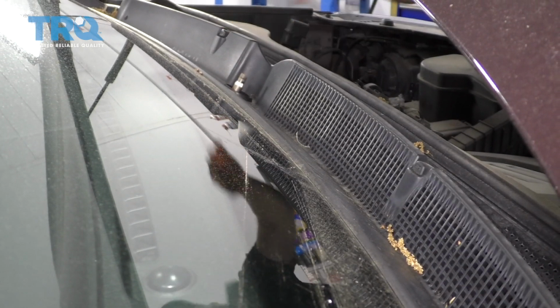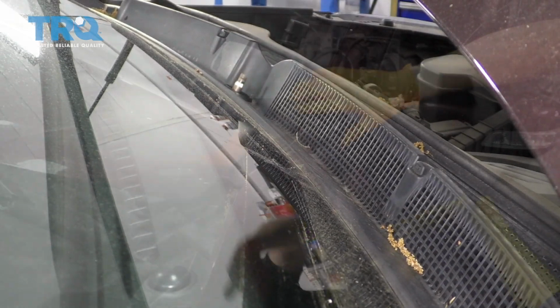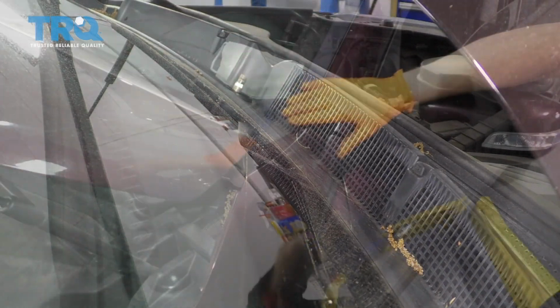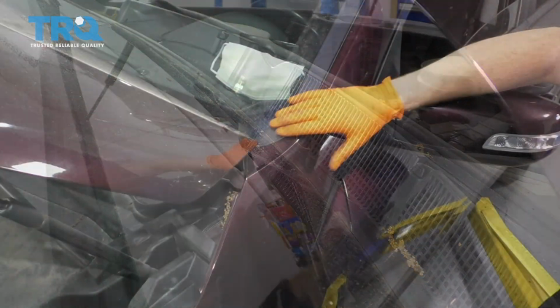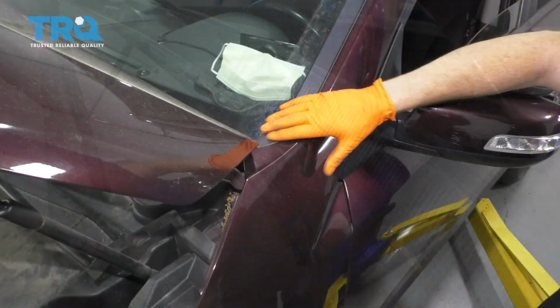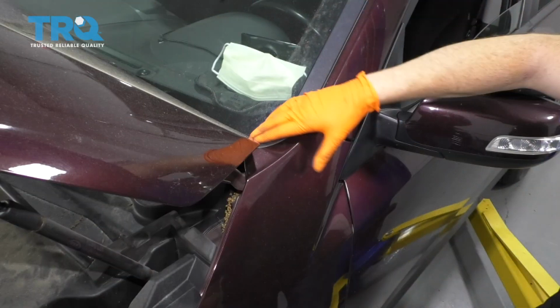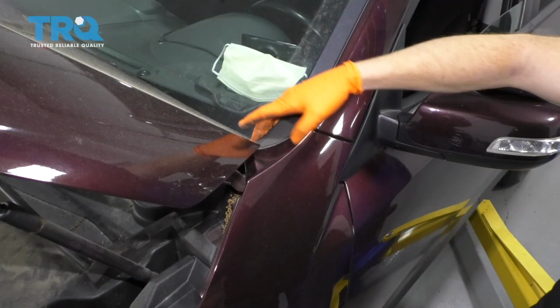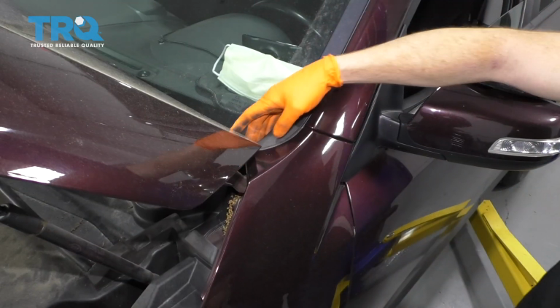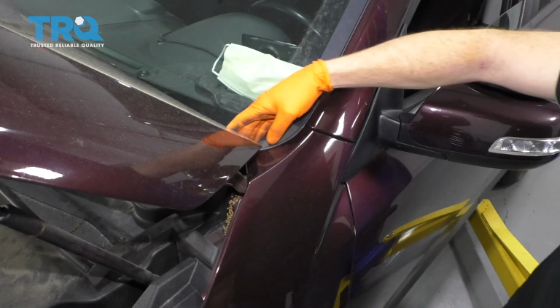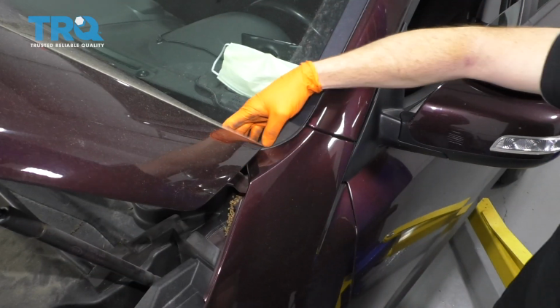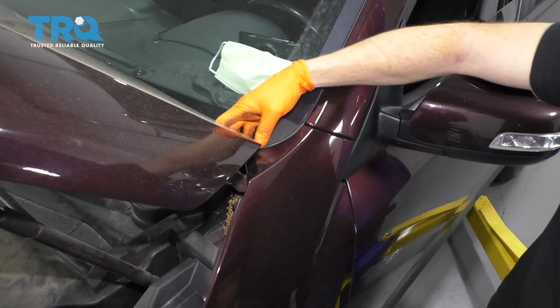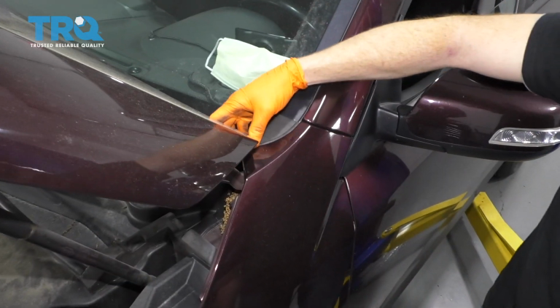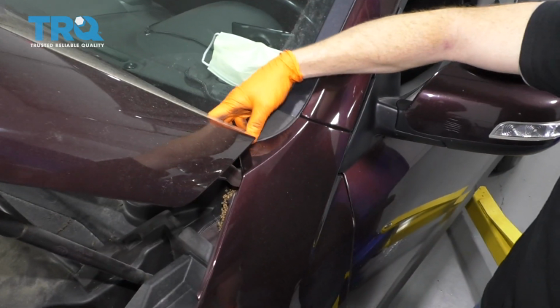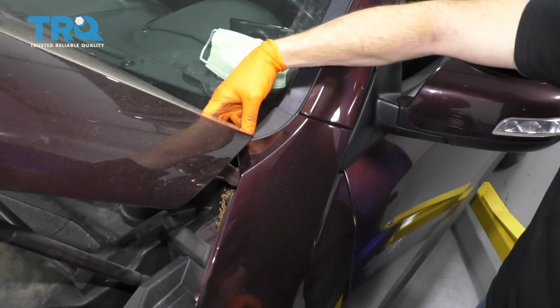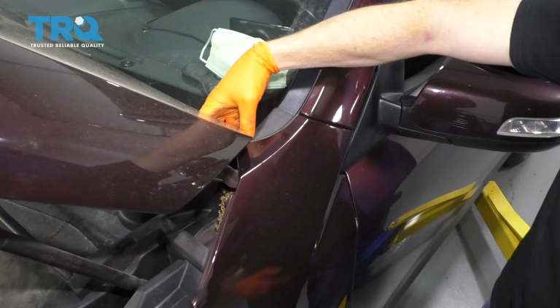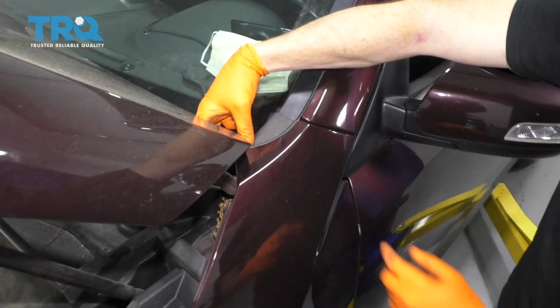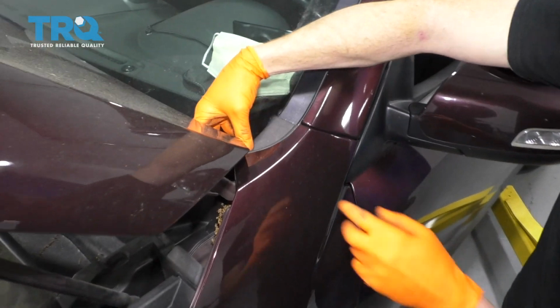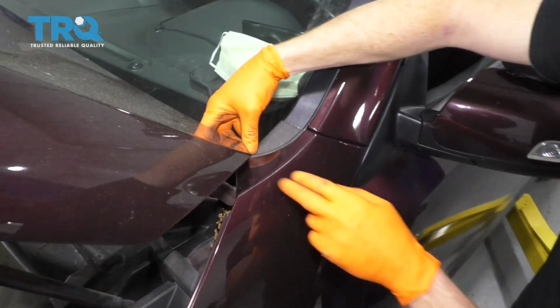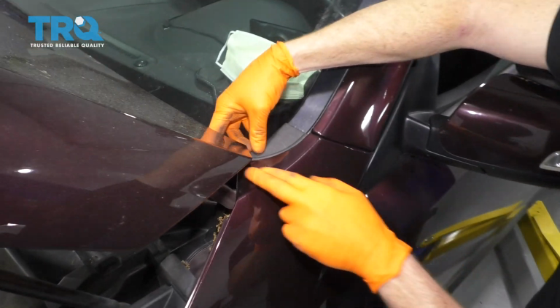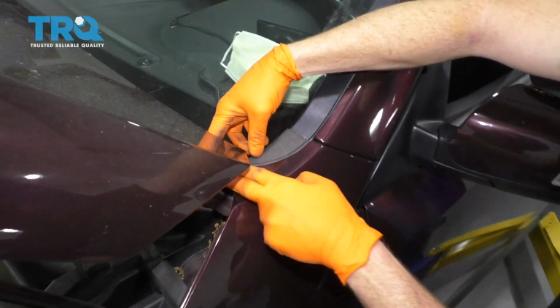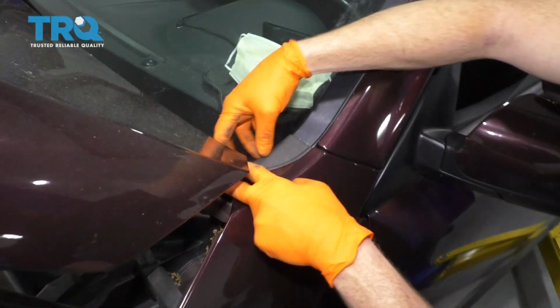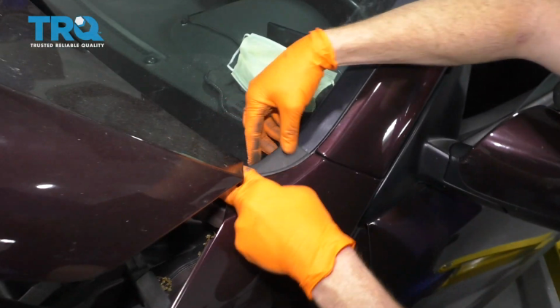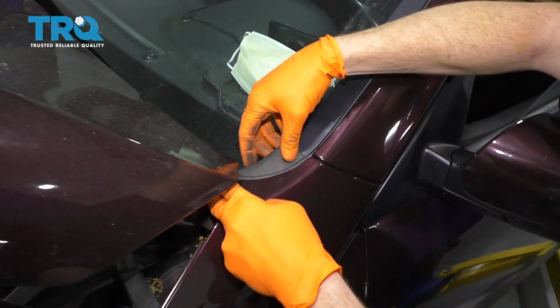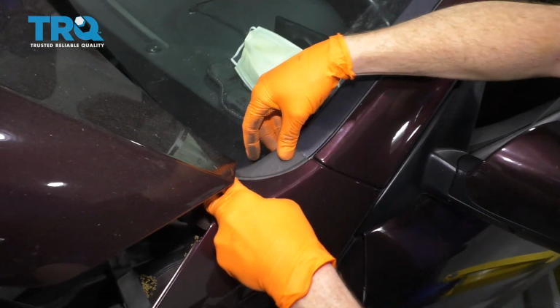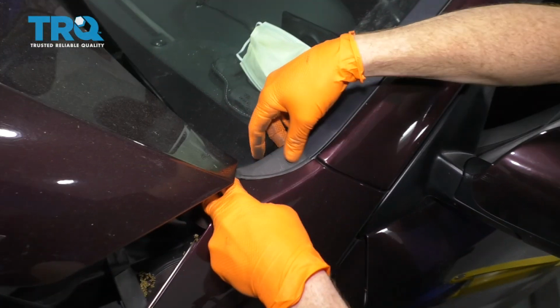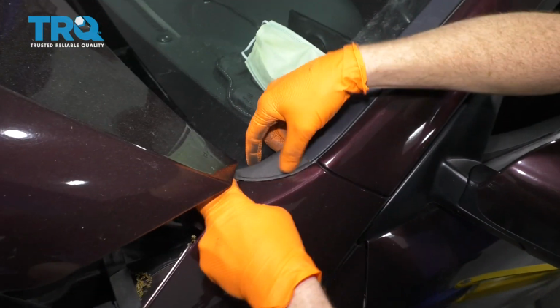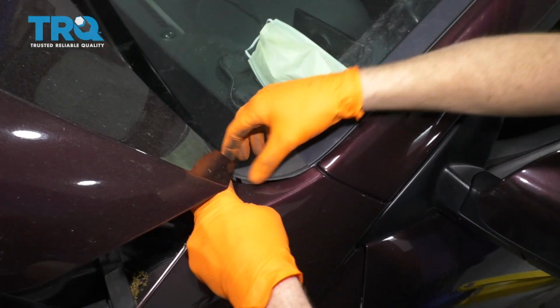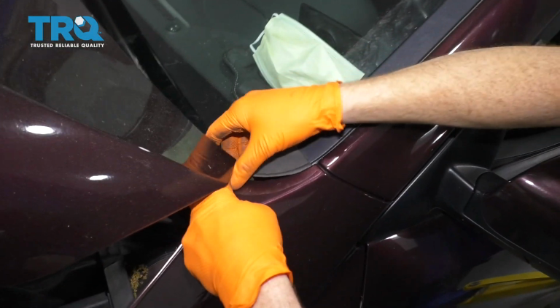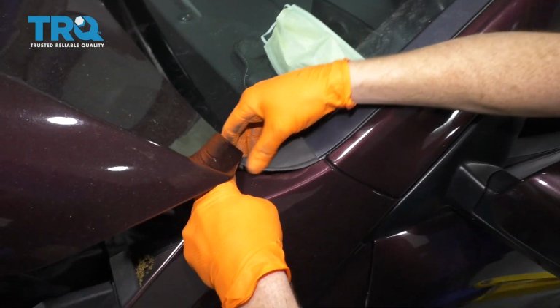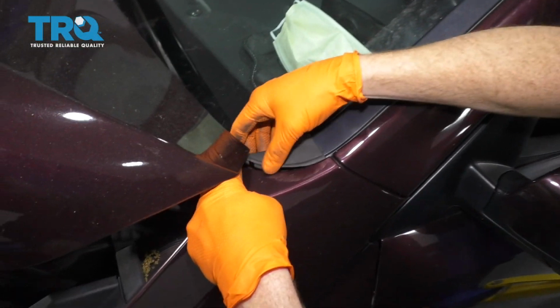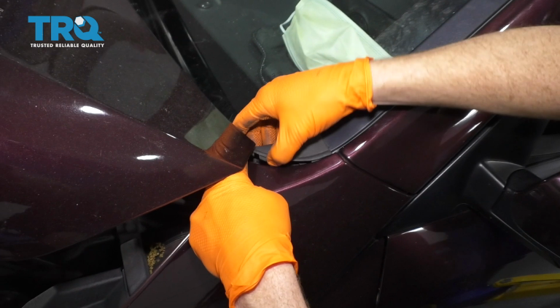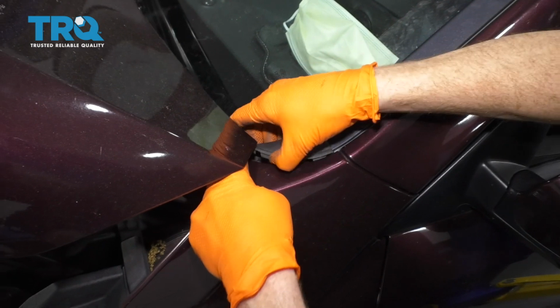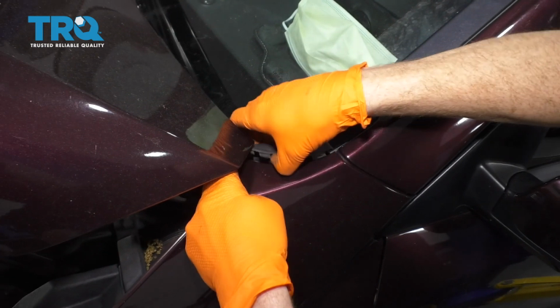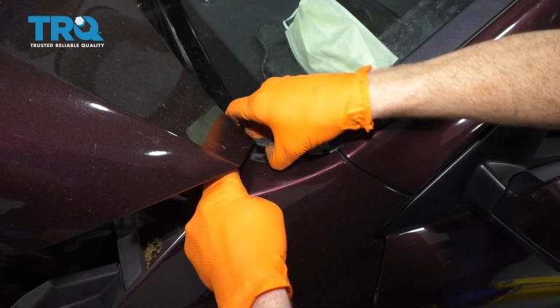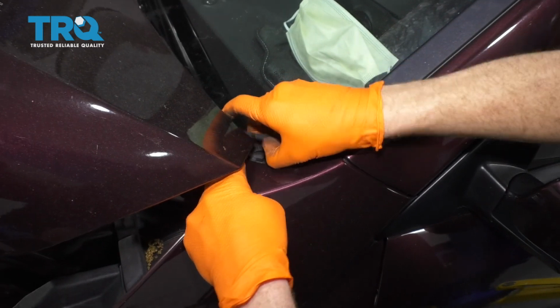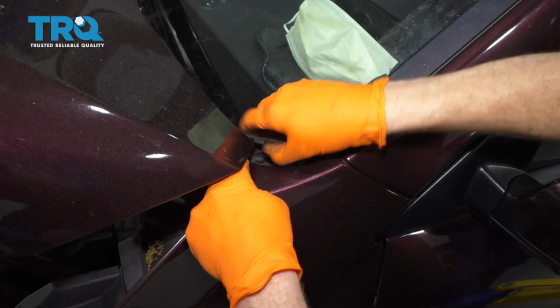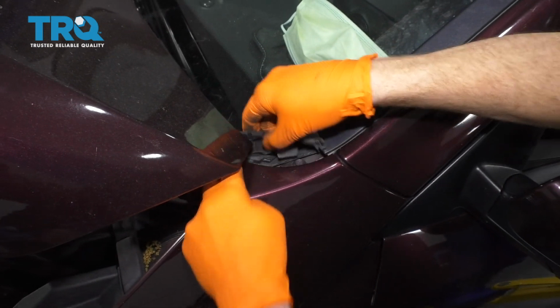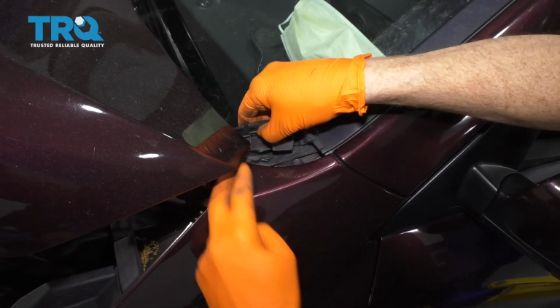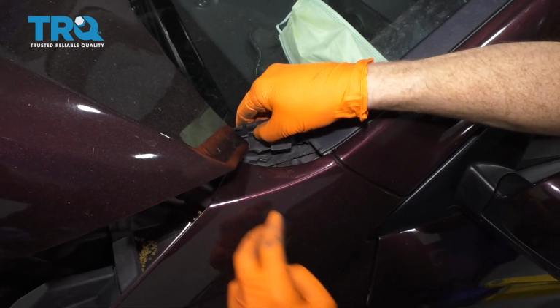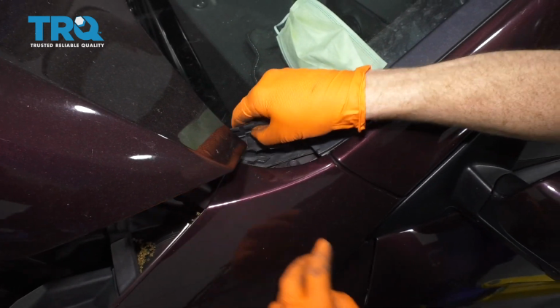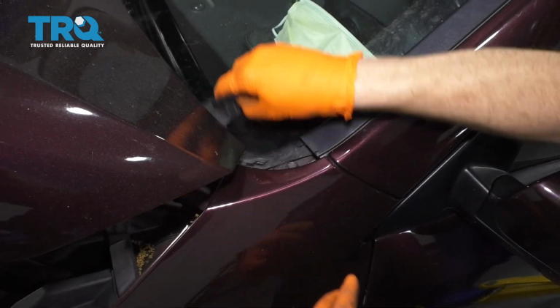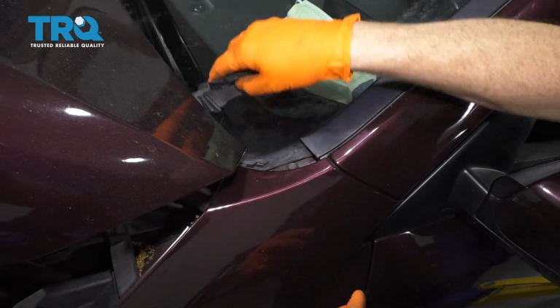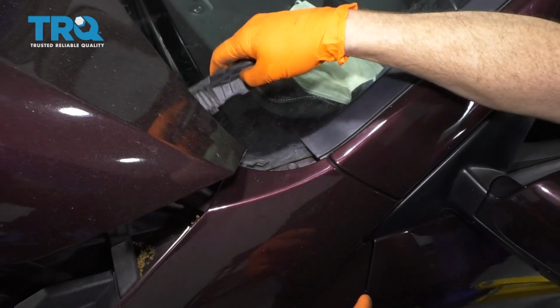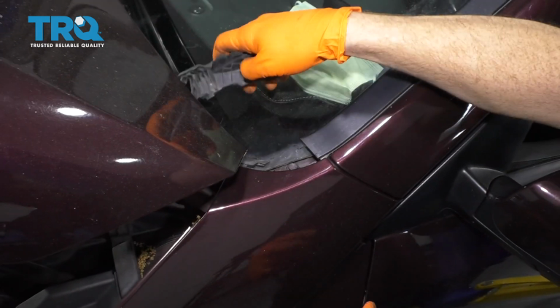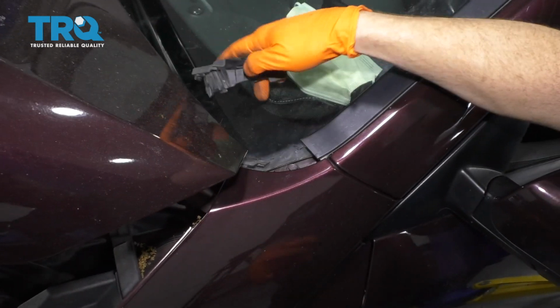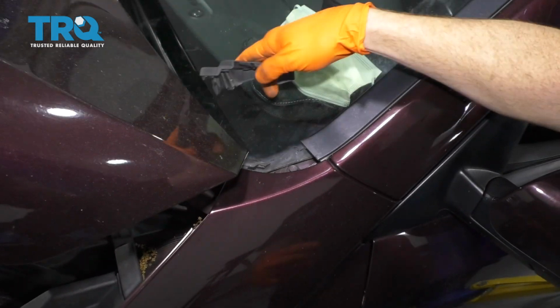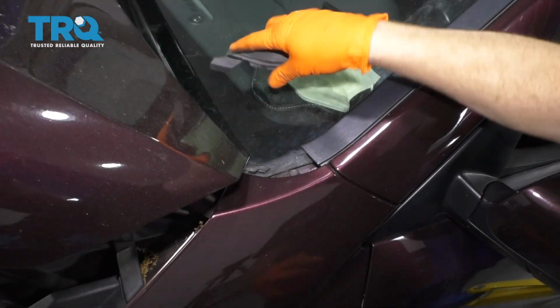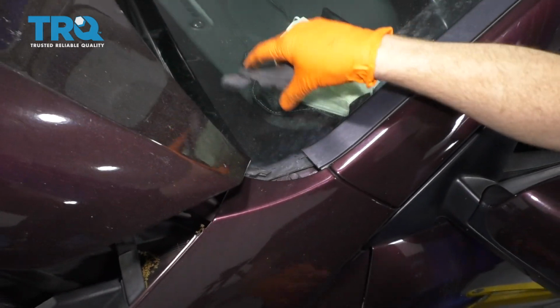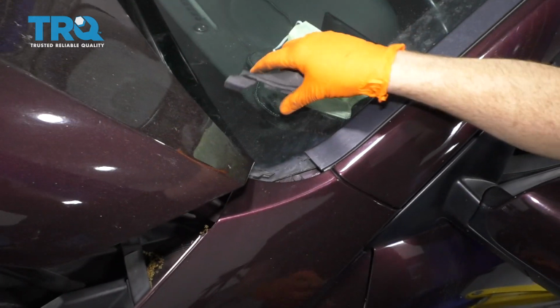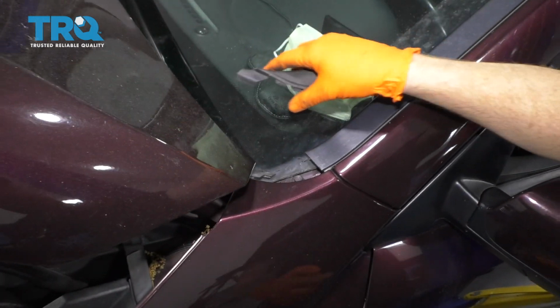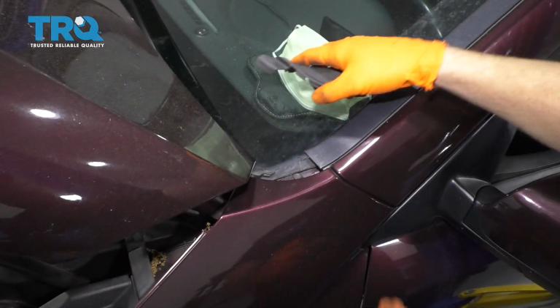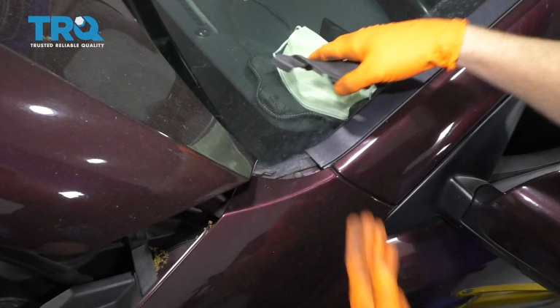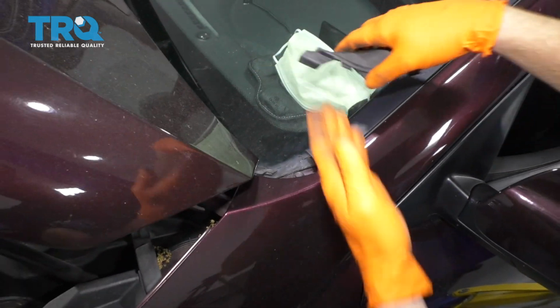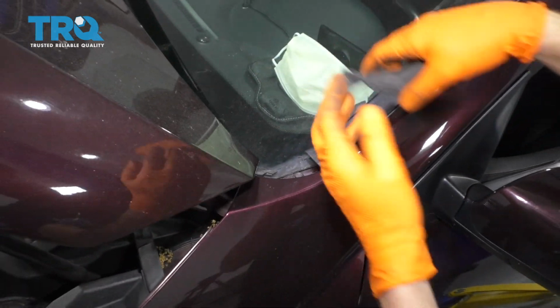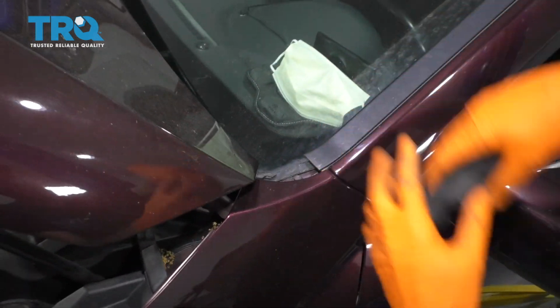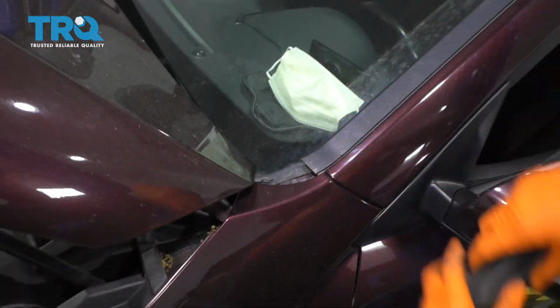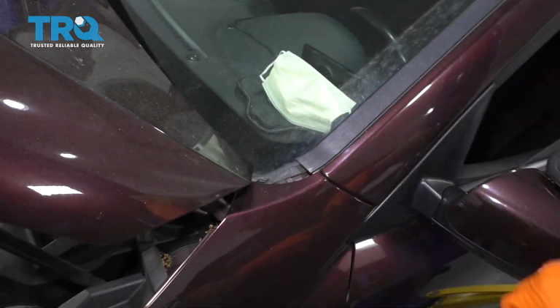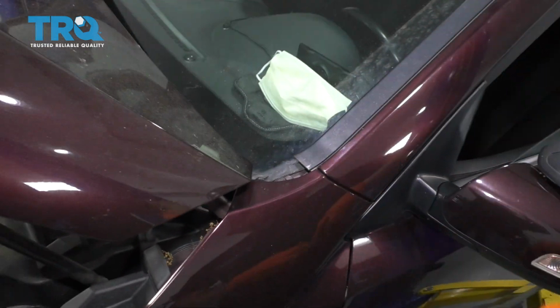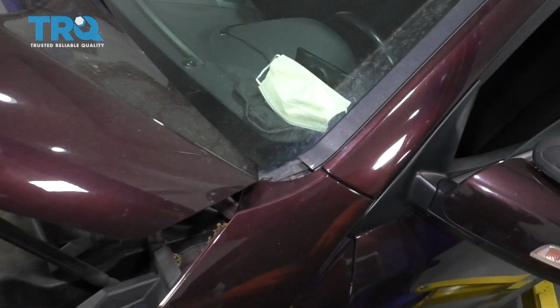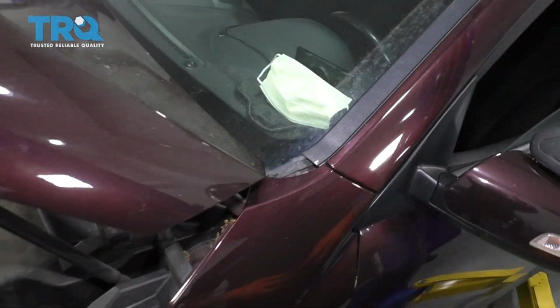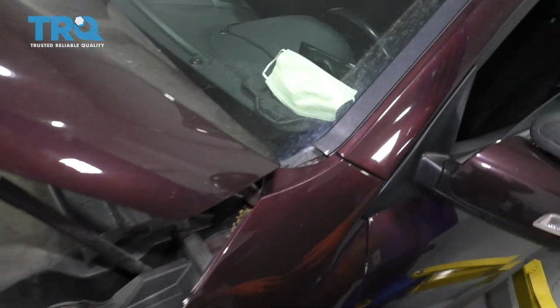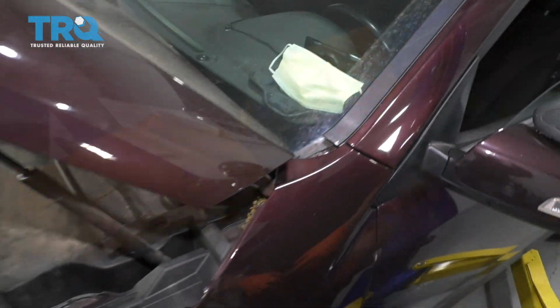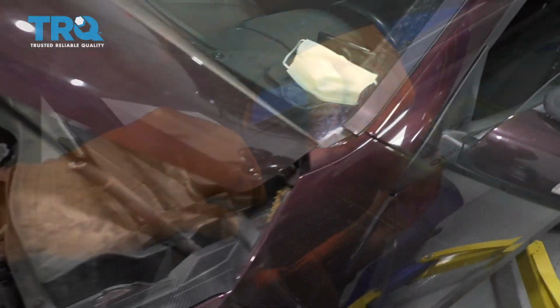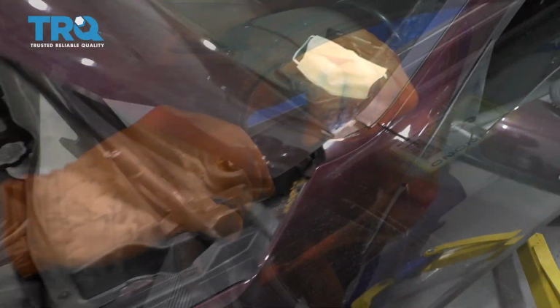If you were to come along the bottom corner of the windshield, you're going to find this little rubber flap. Just go ahead and grab onto that and pull it right off. Do the same to the other side of the vehicle.